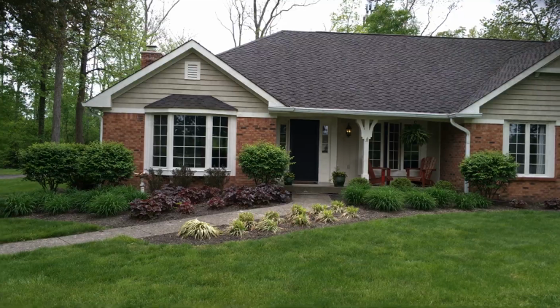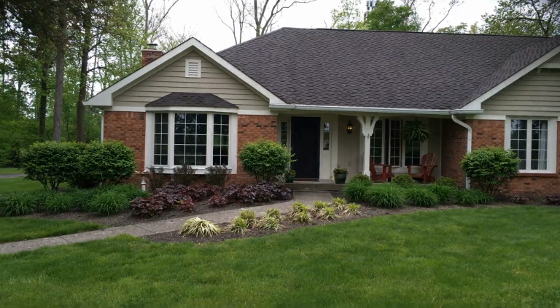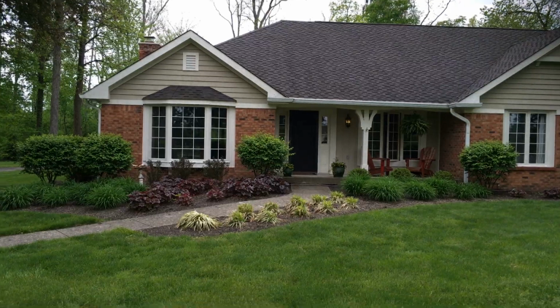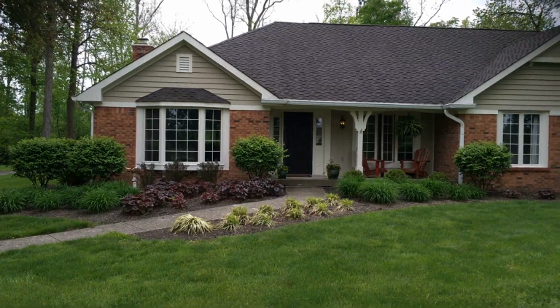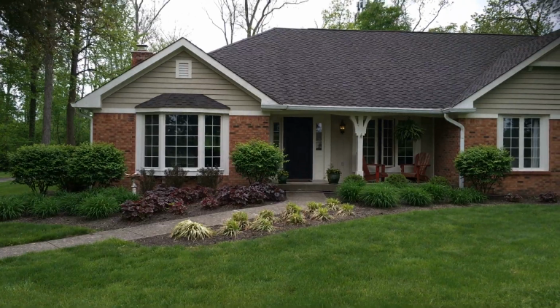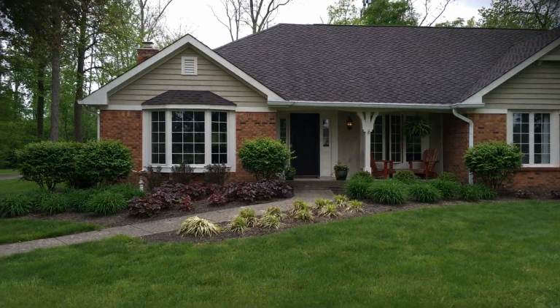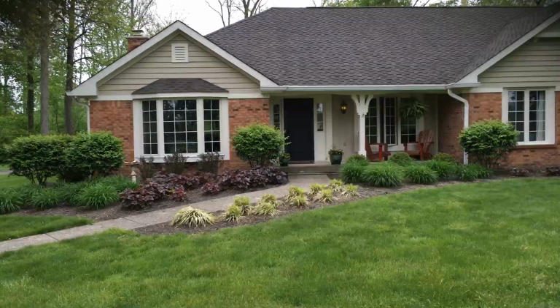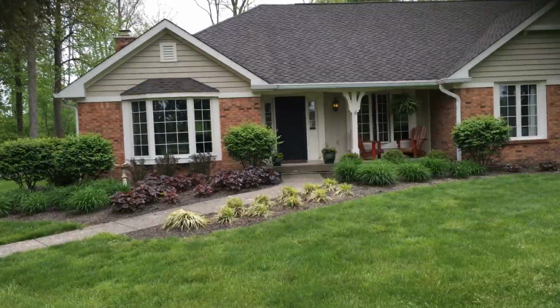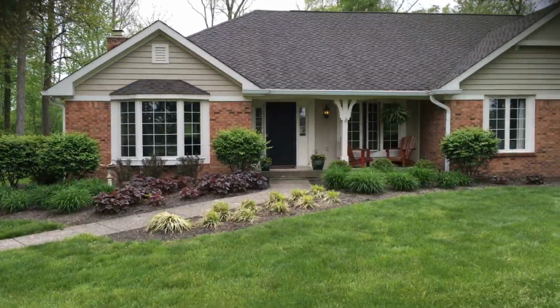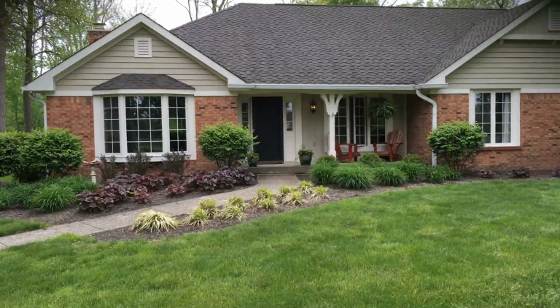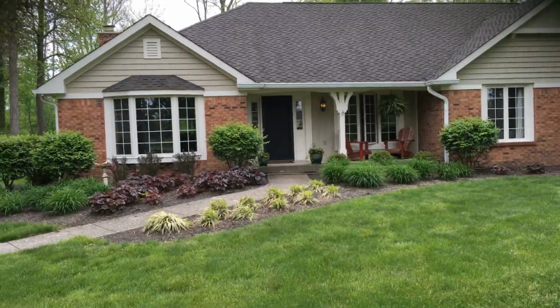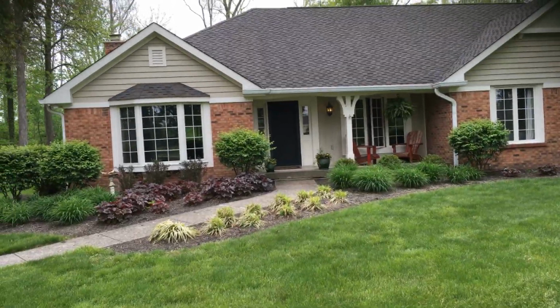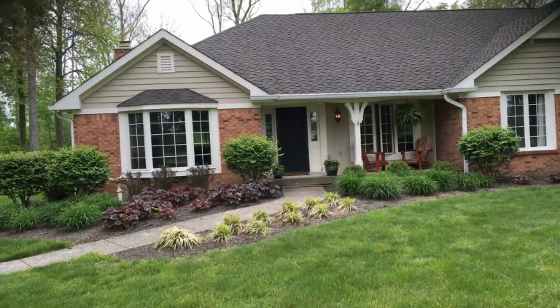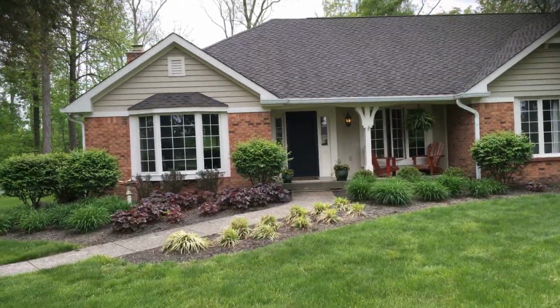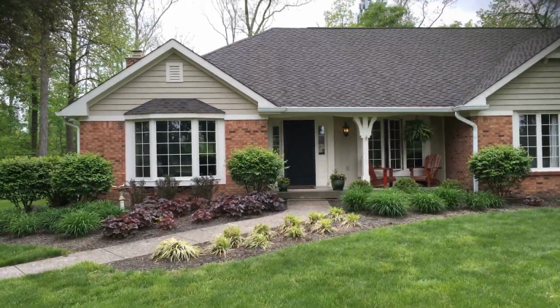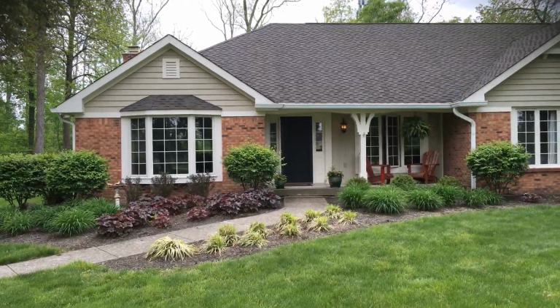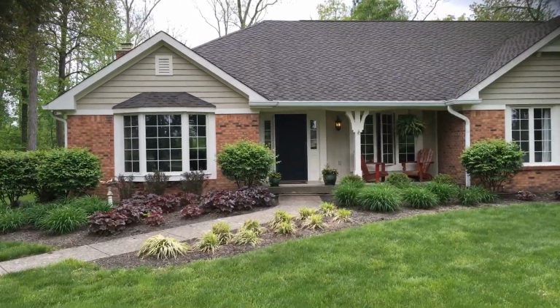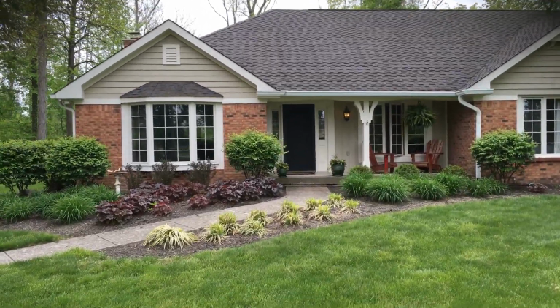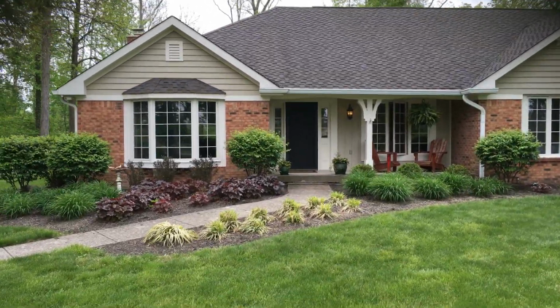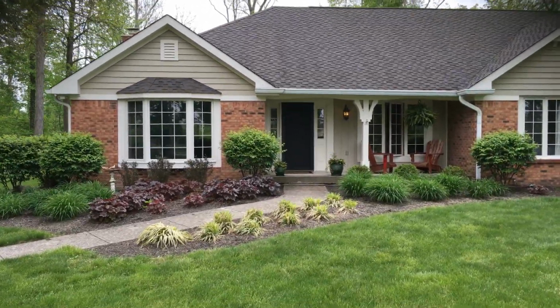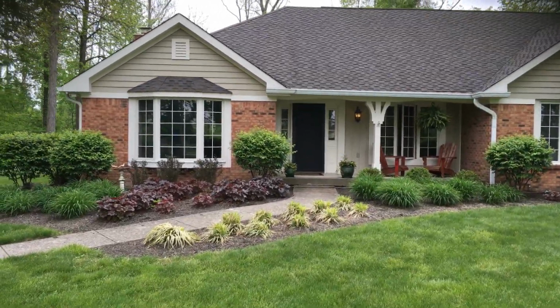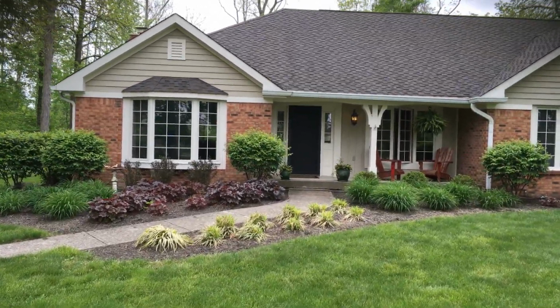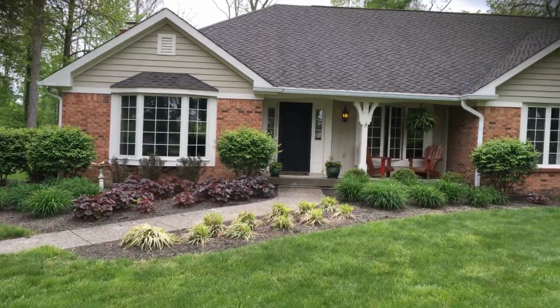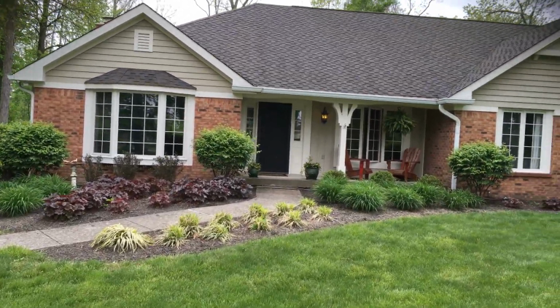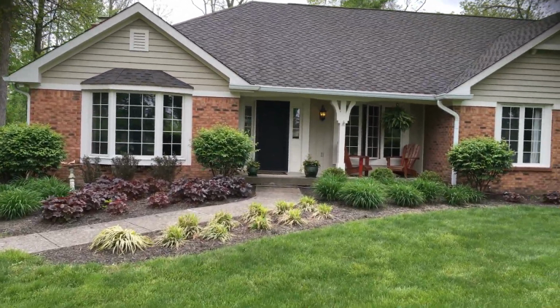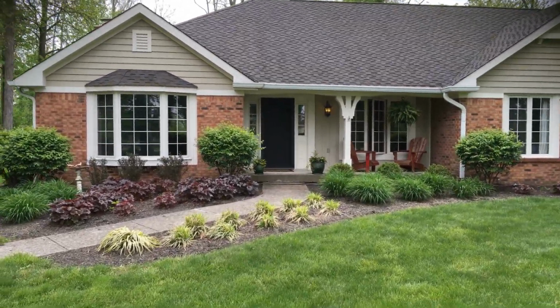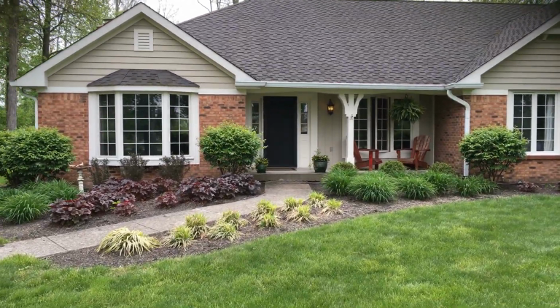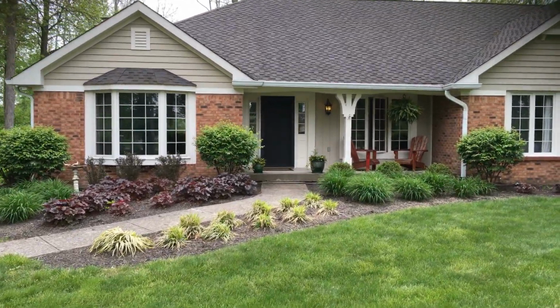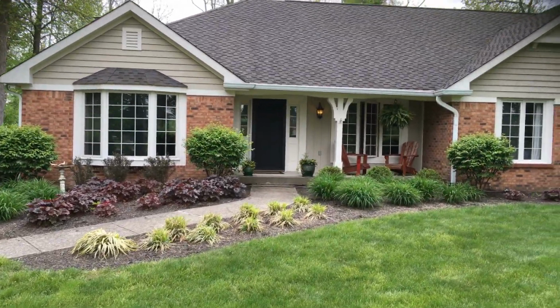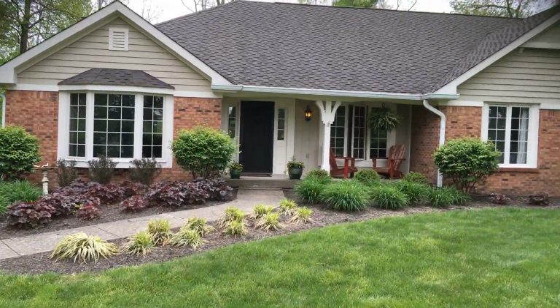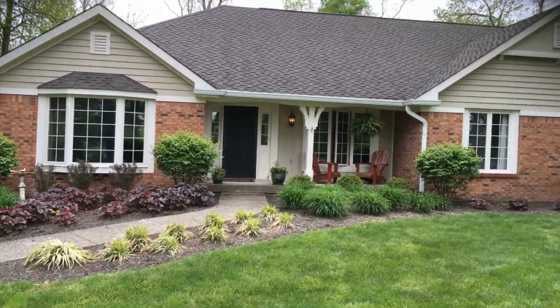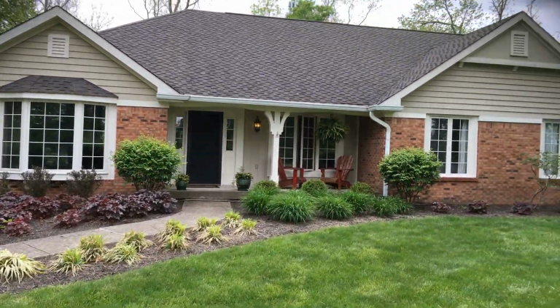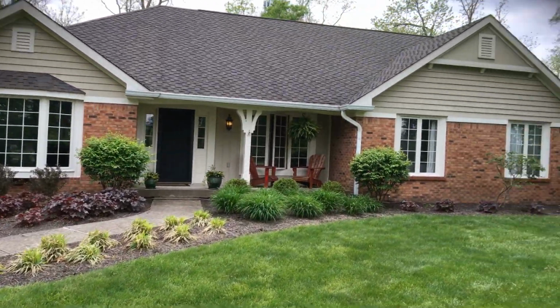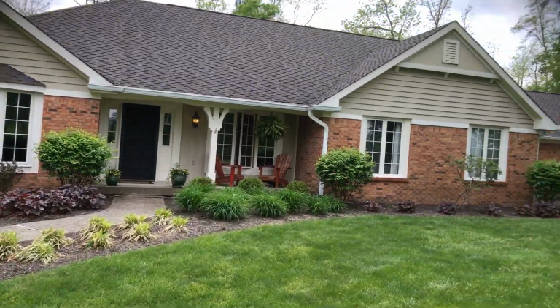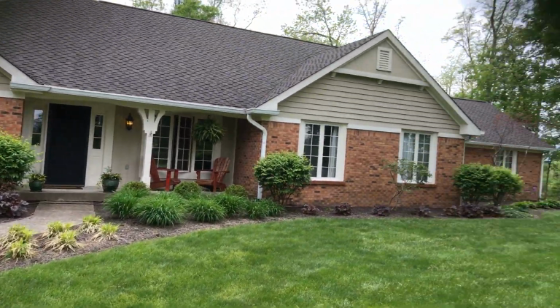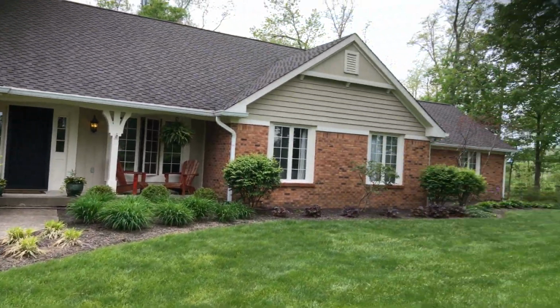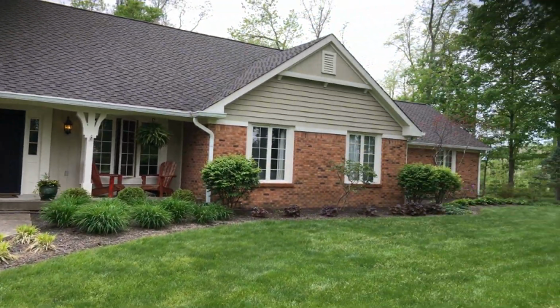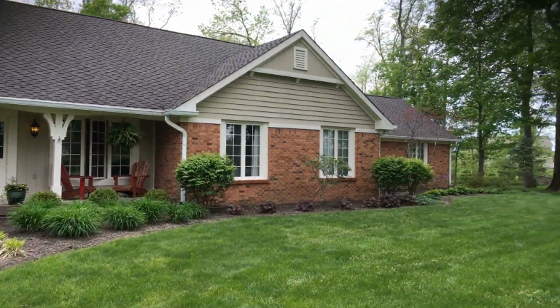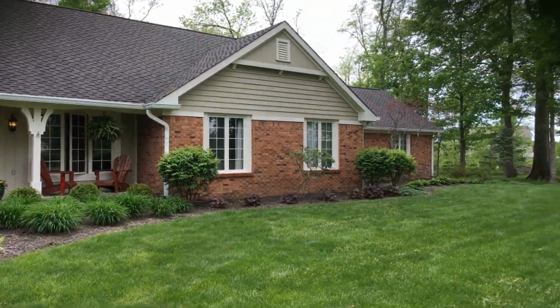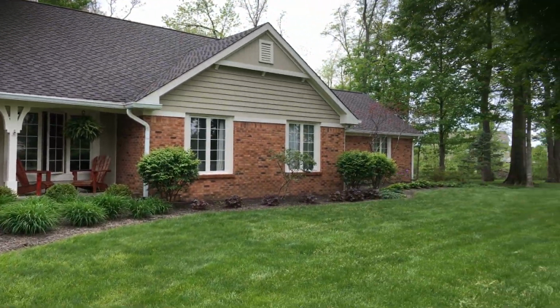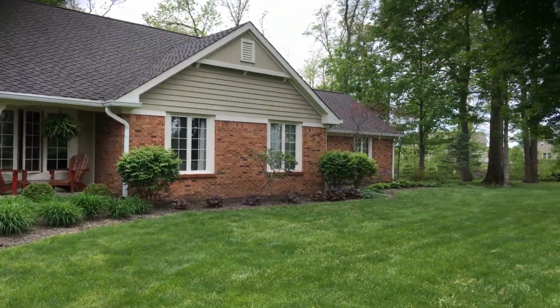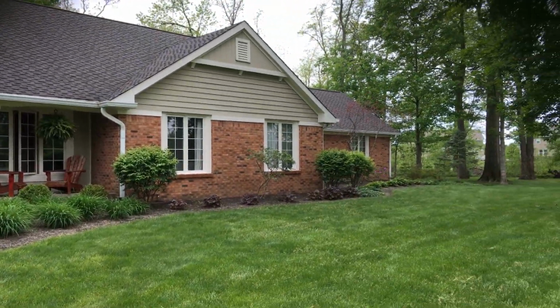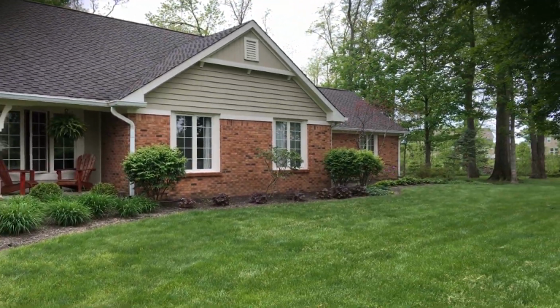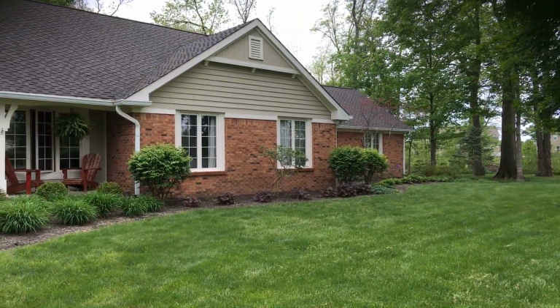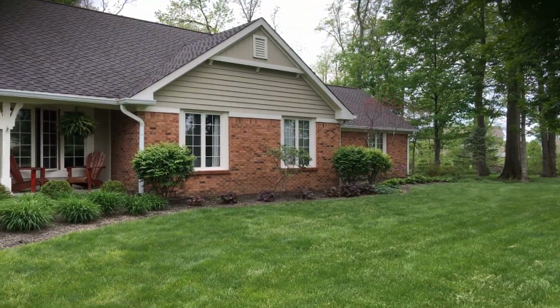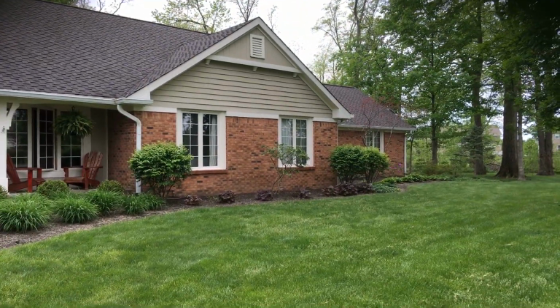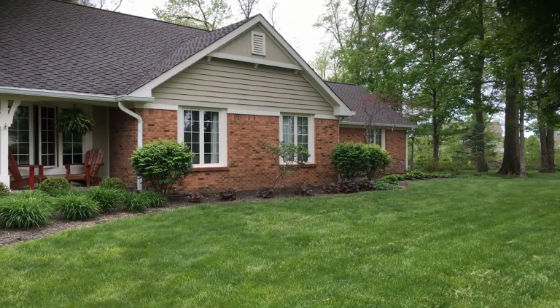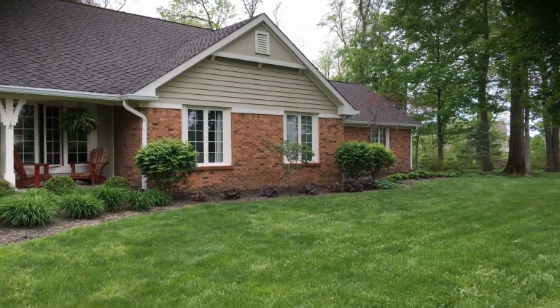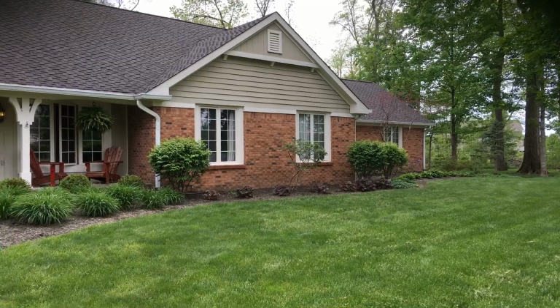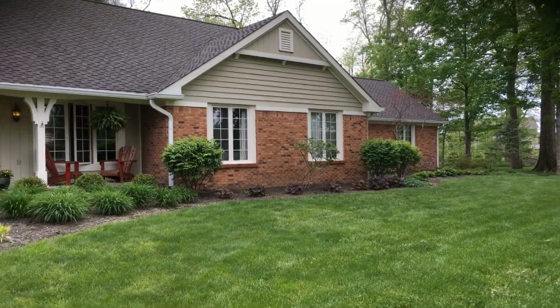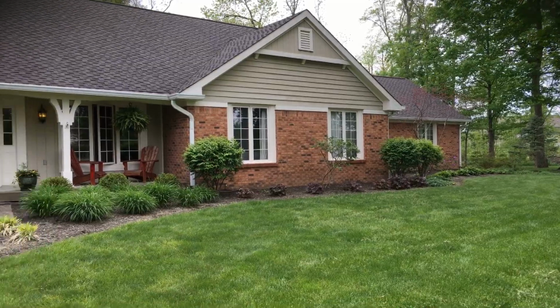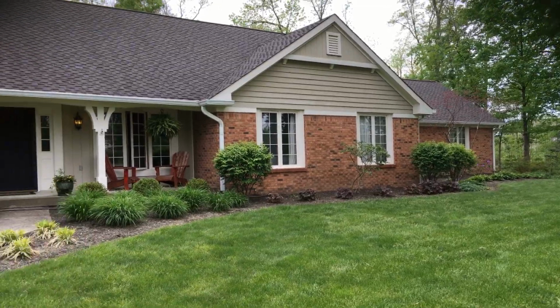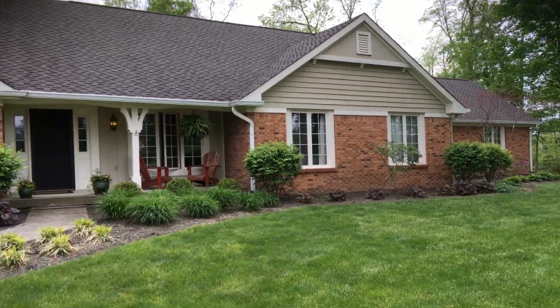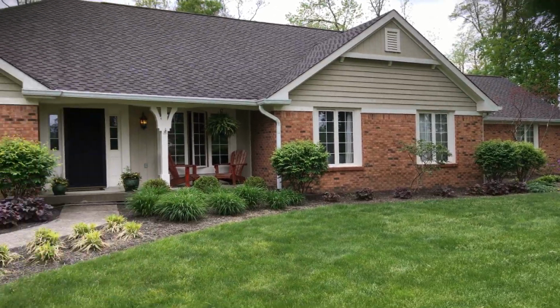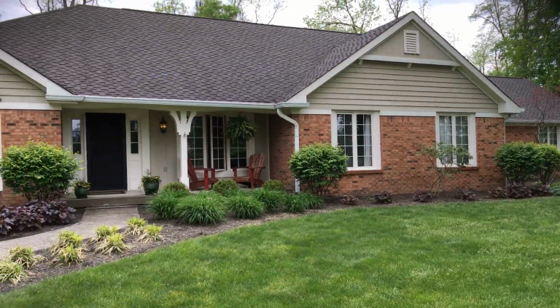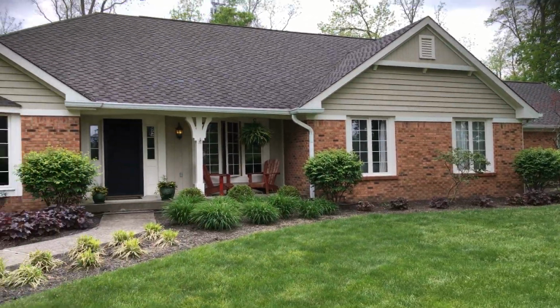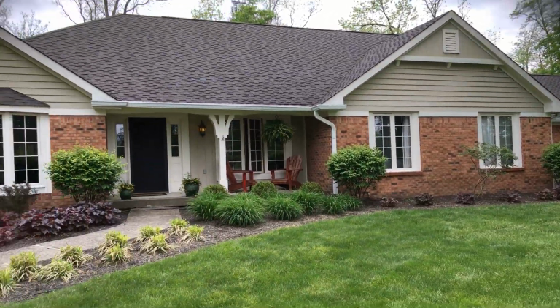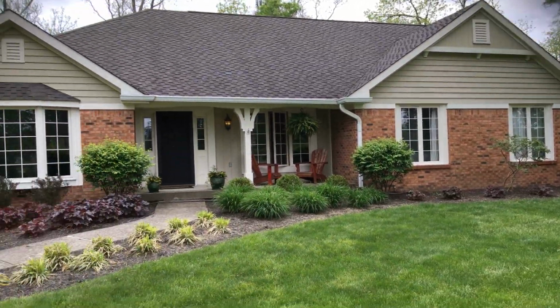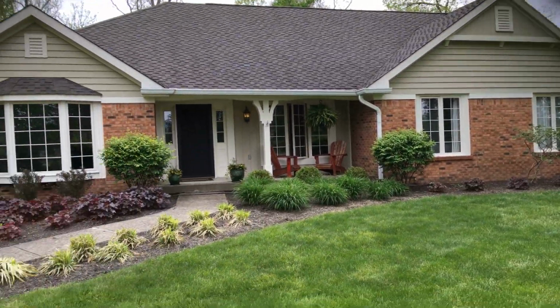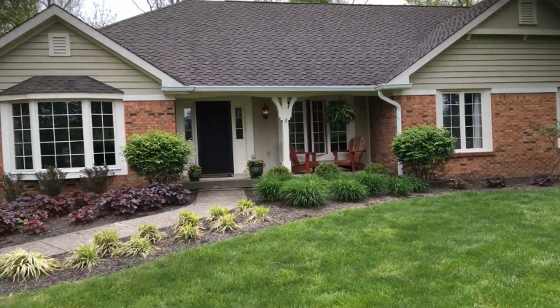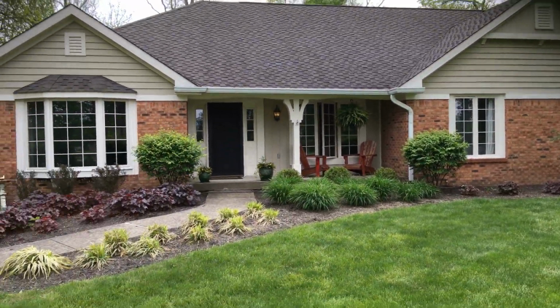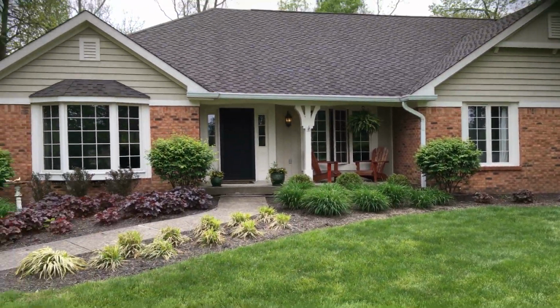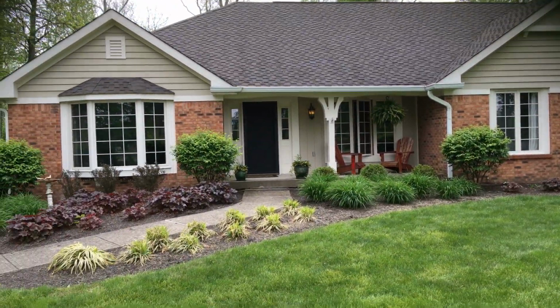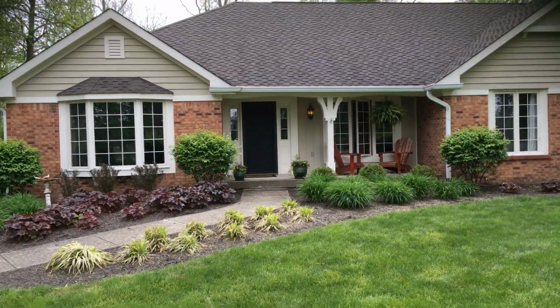Here at the Soircane Home, just wanted to walk through real quick what we're looking at. So this is an adjustment from a previous quote.